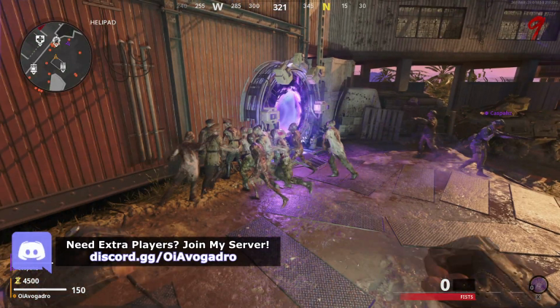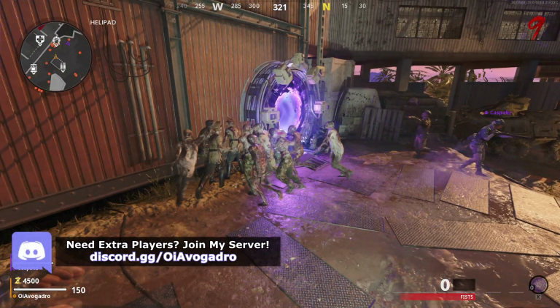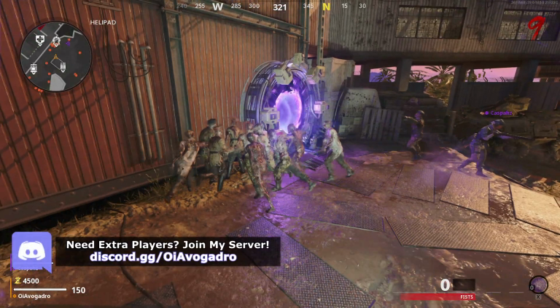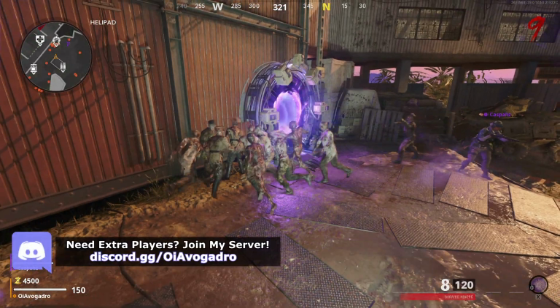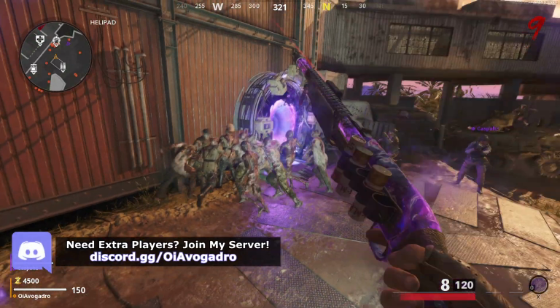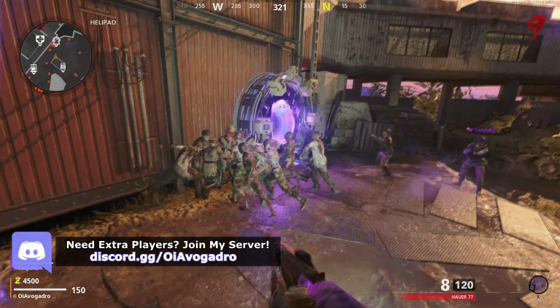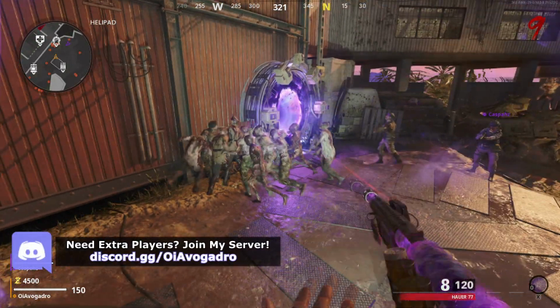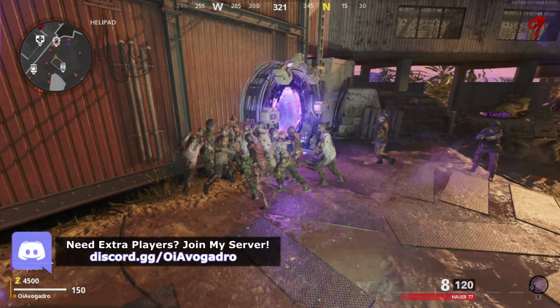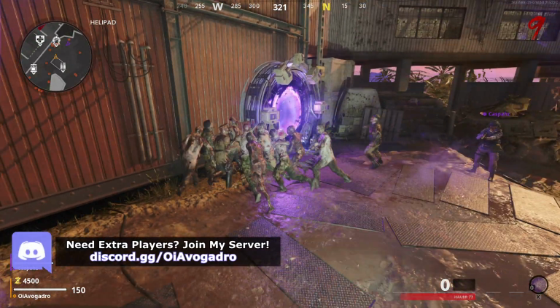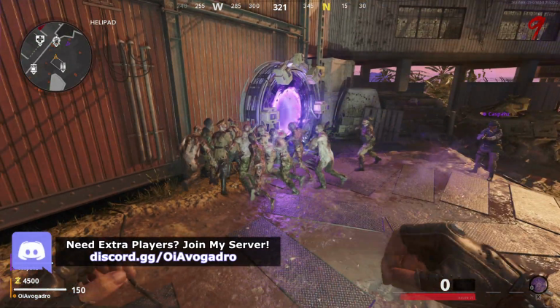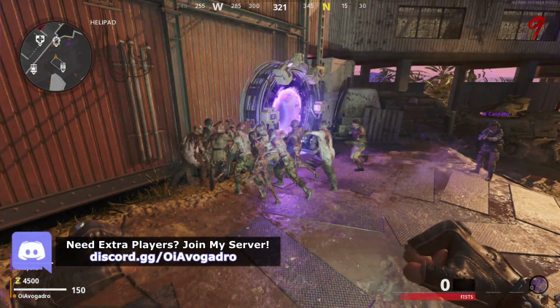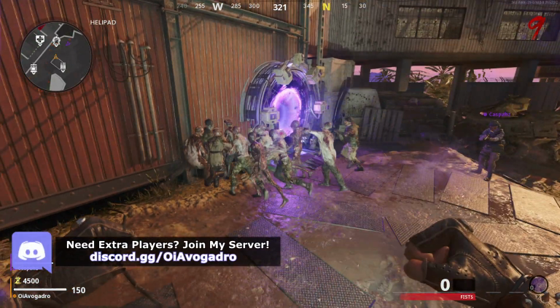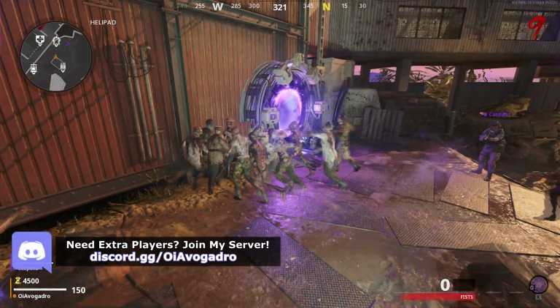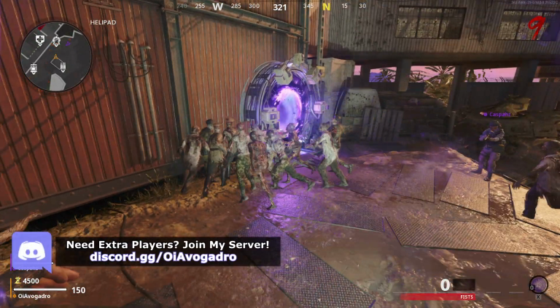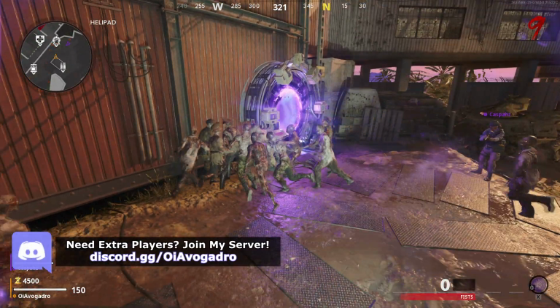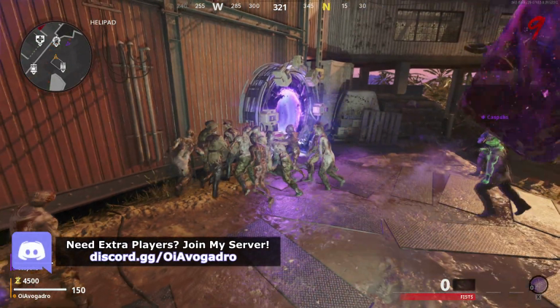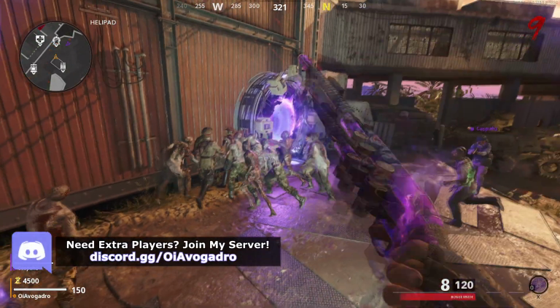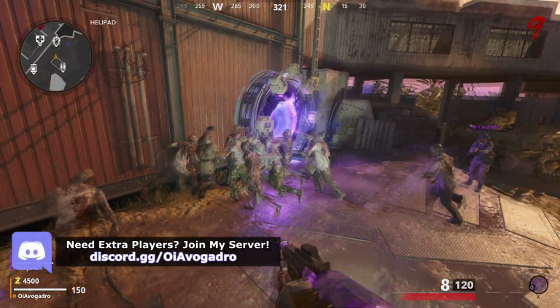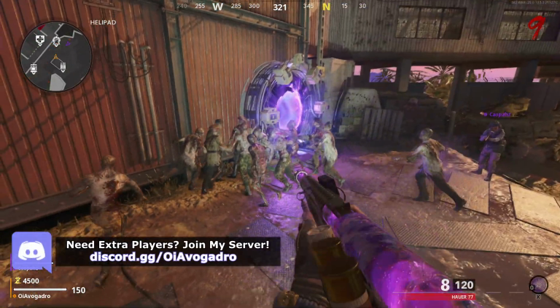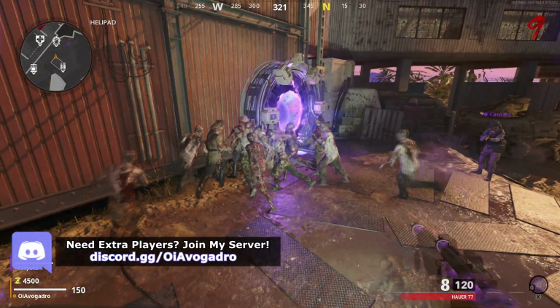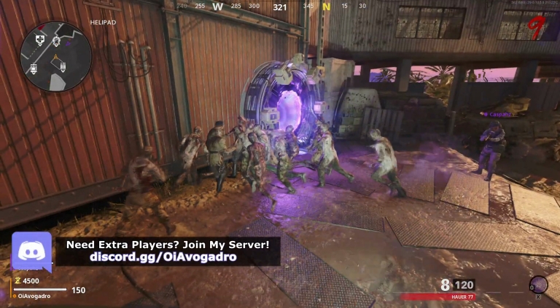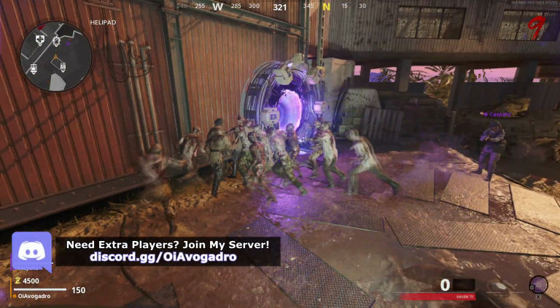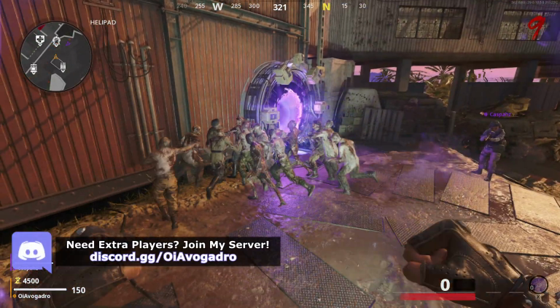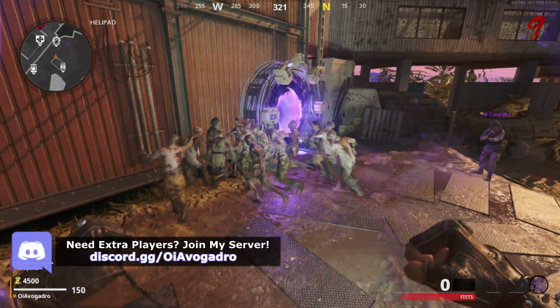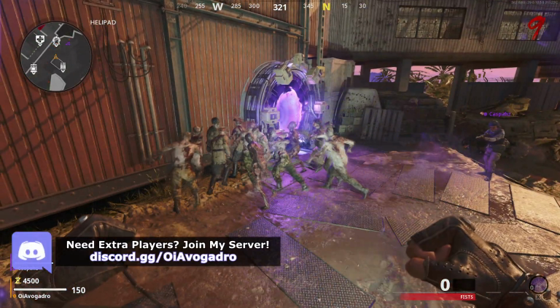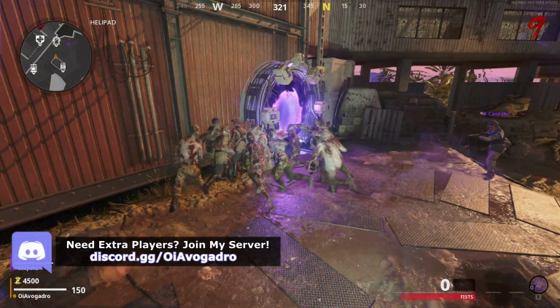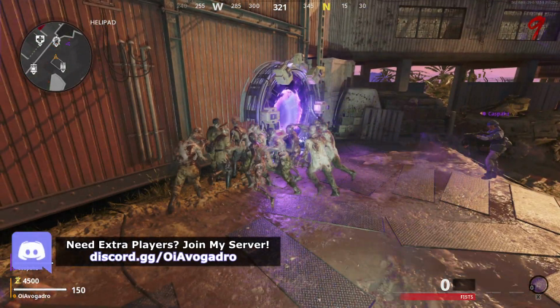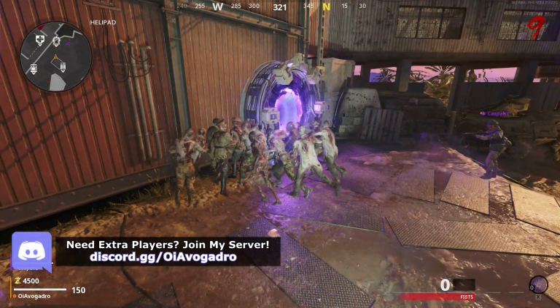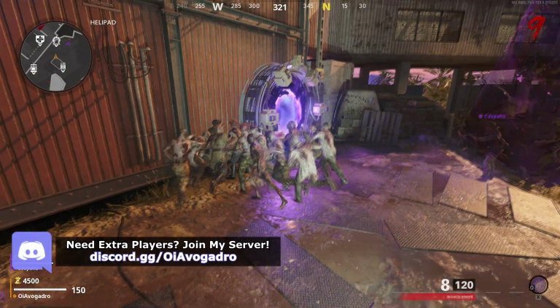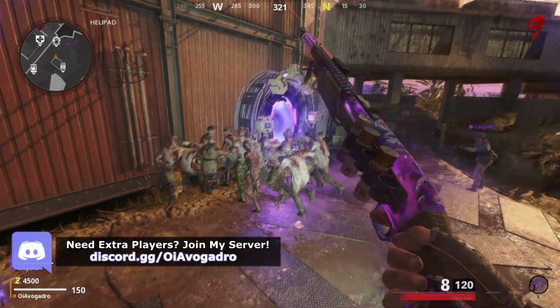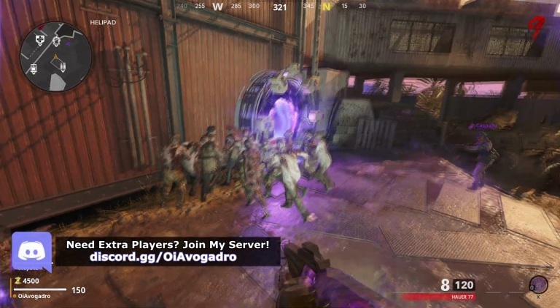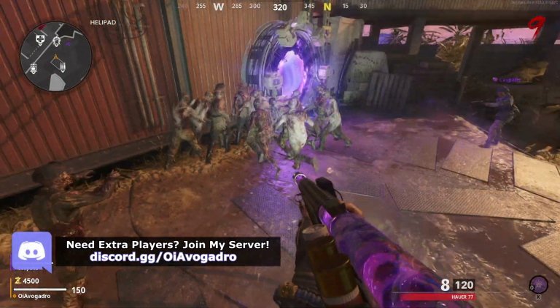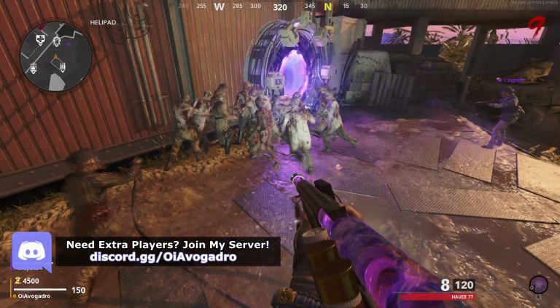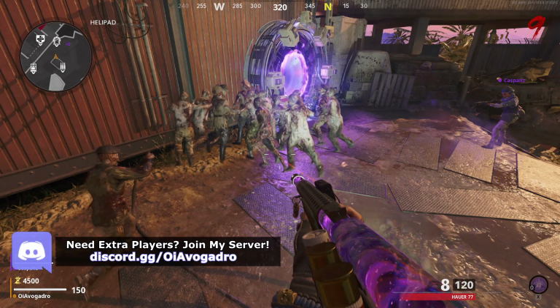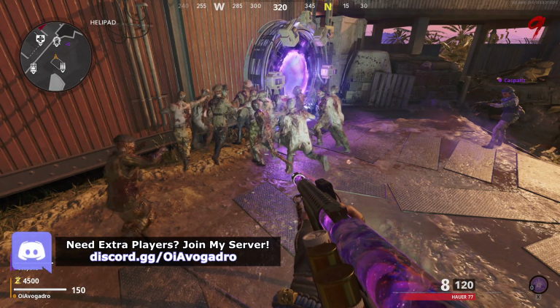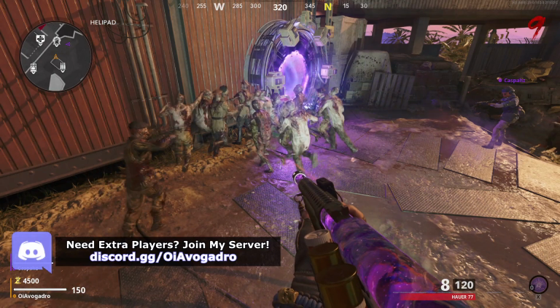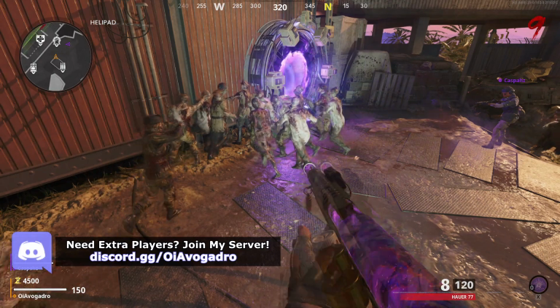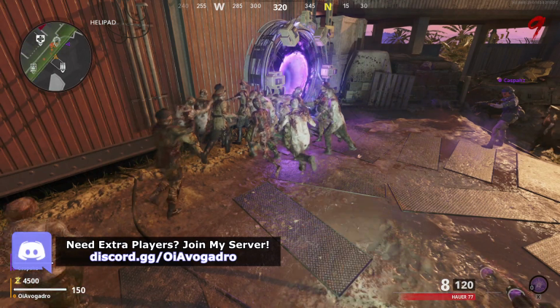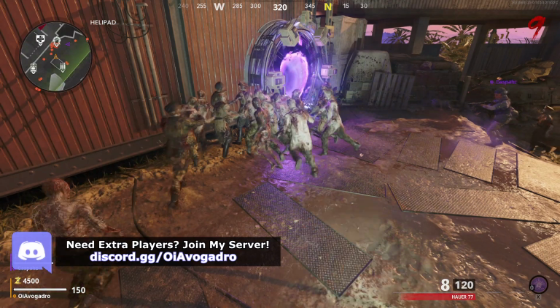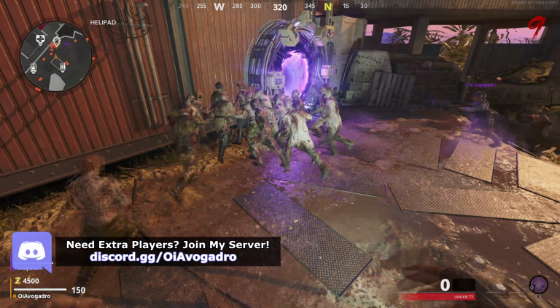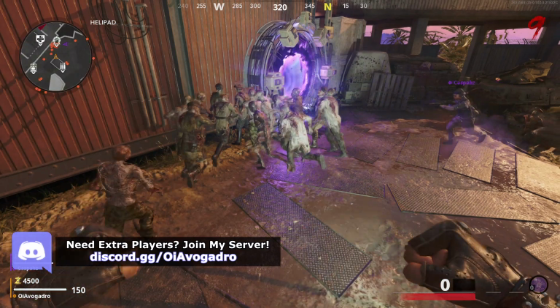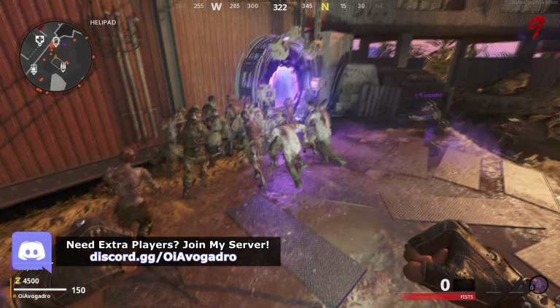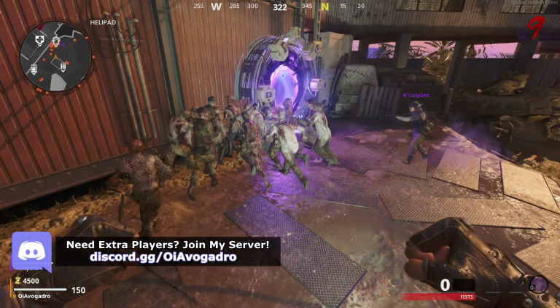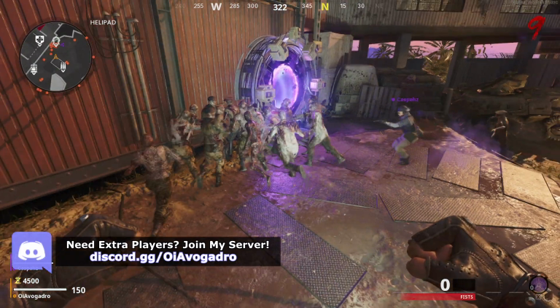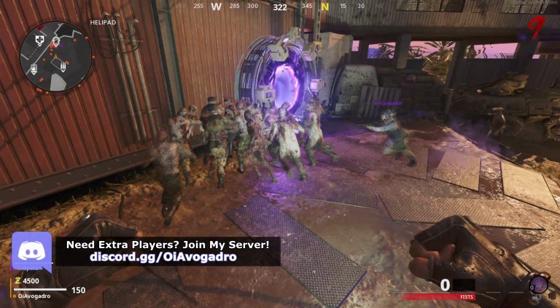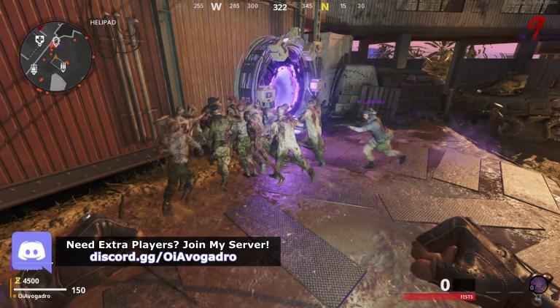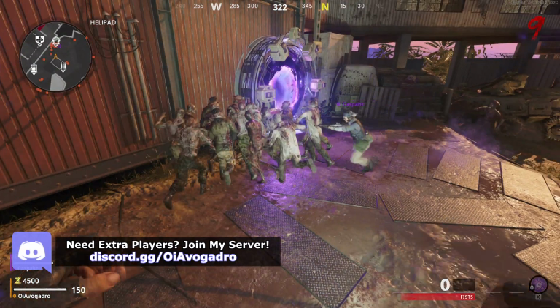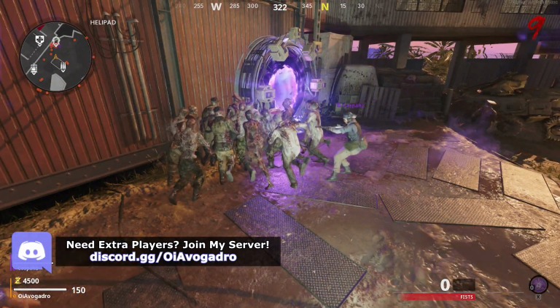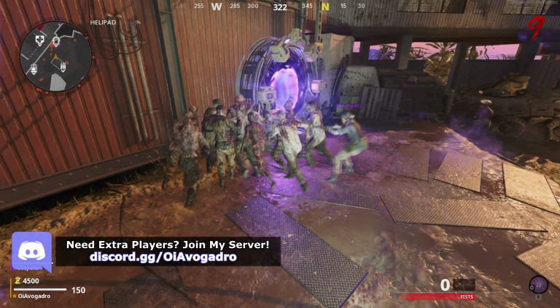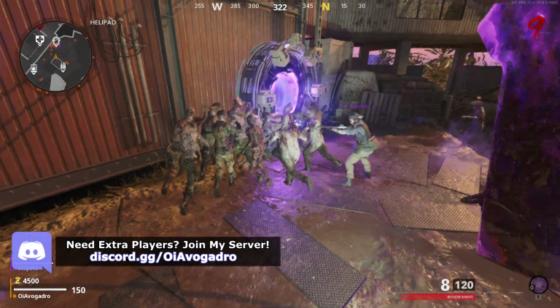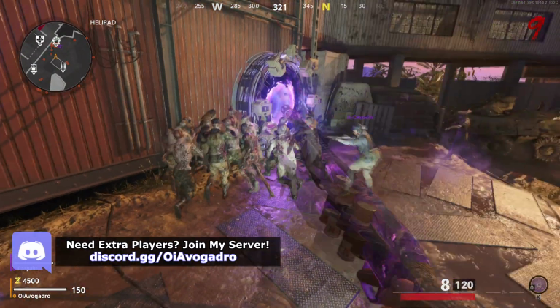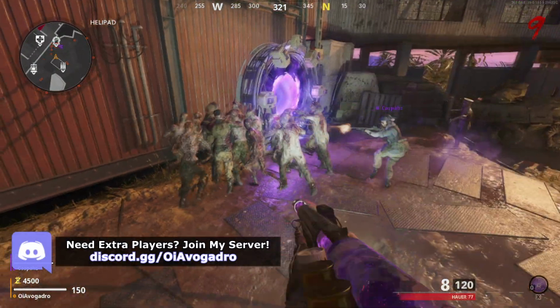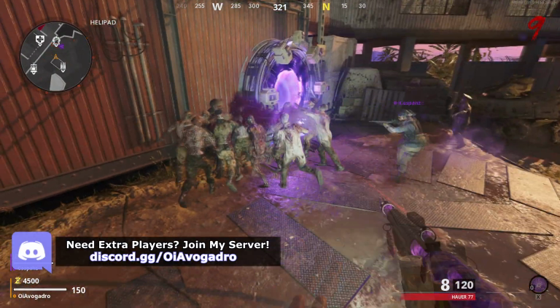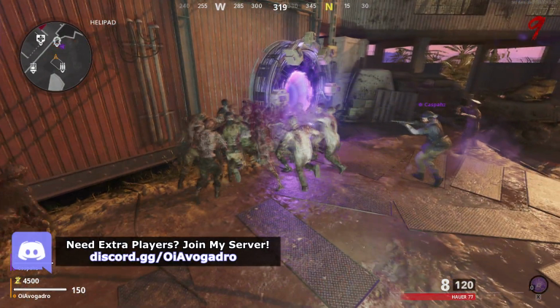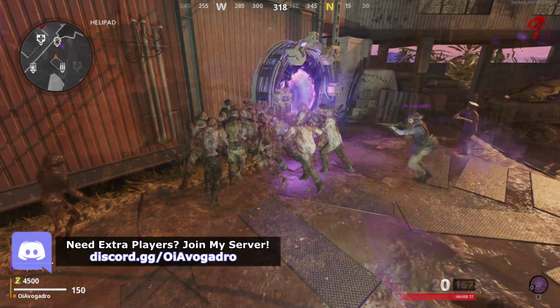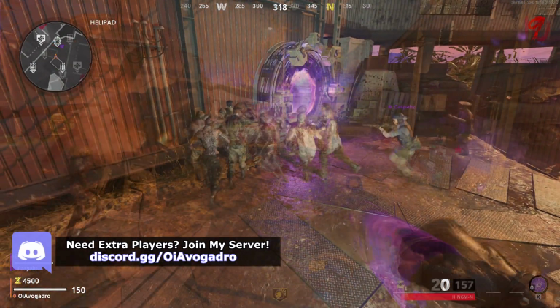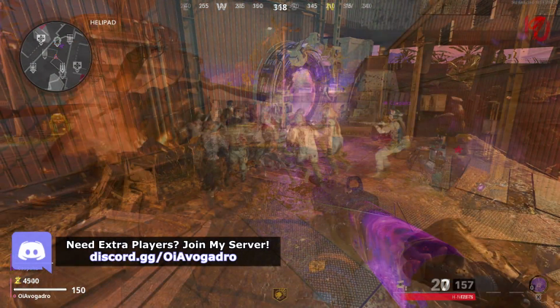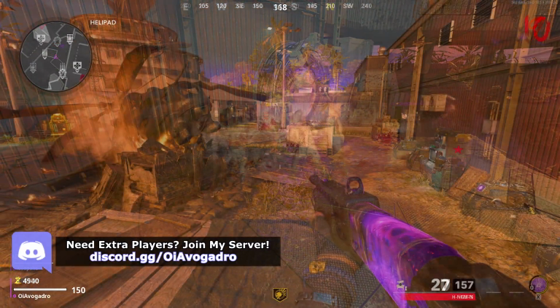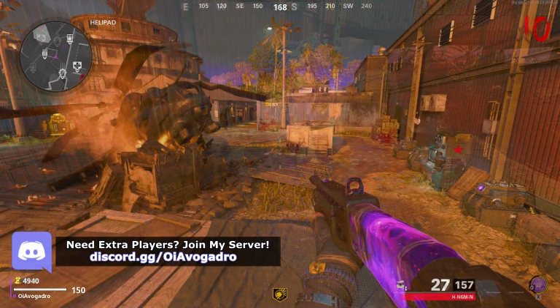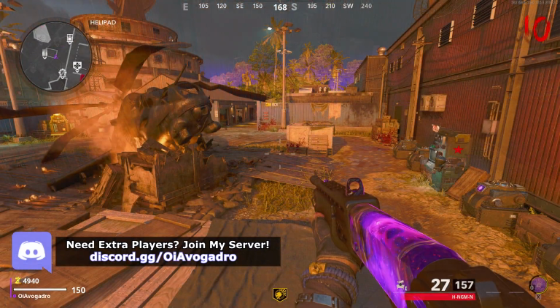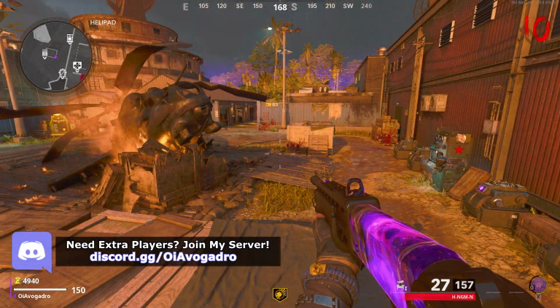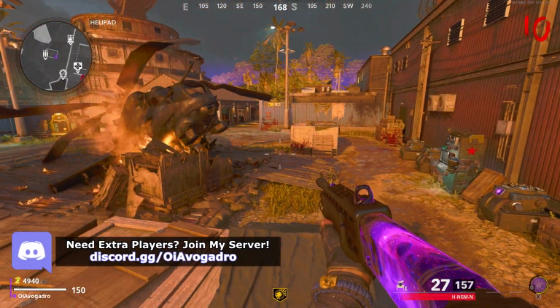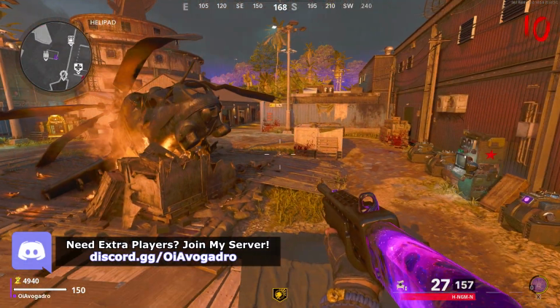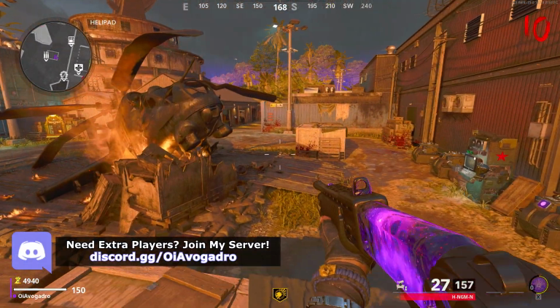You don't need to do this glitch in the exact same place that we did in your game. You can set this glitch up practically anywhere on the map, but I would recommend setting it up next to an ammo crate.